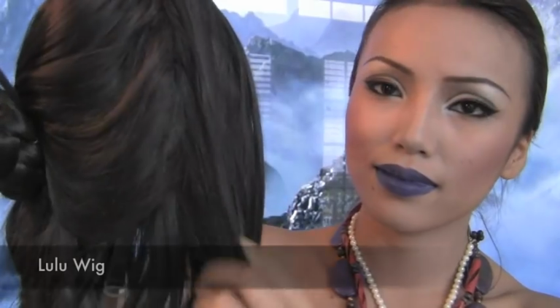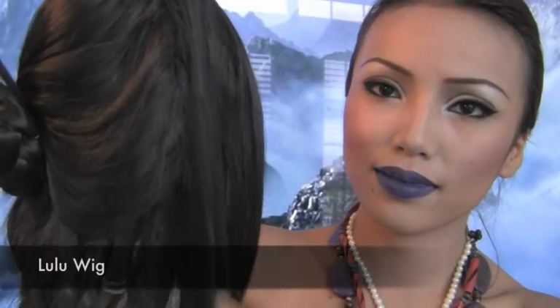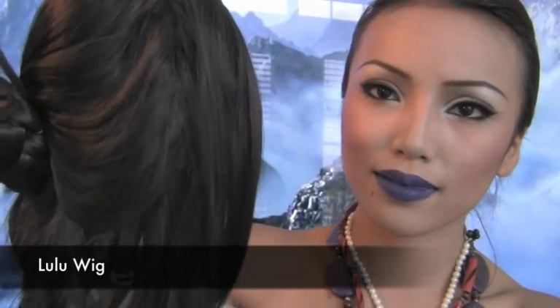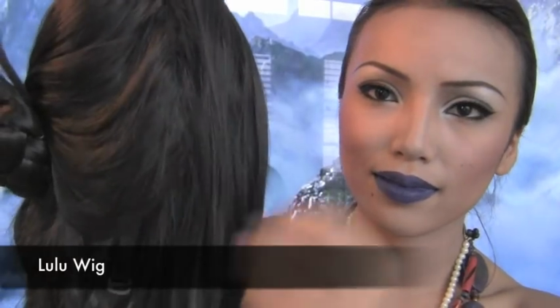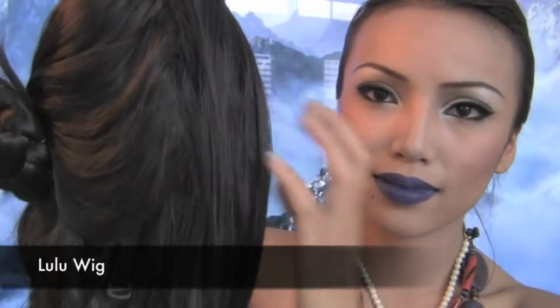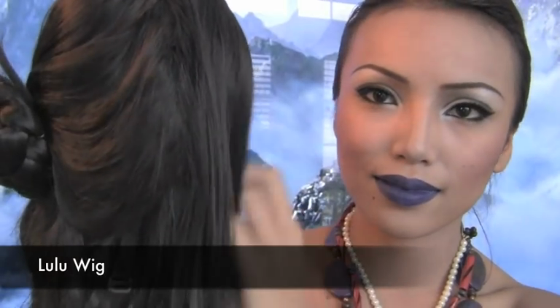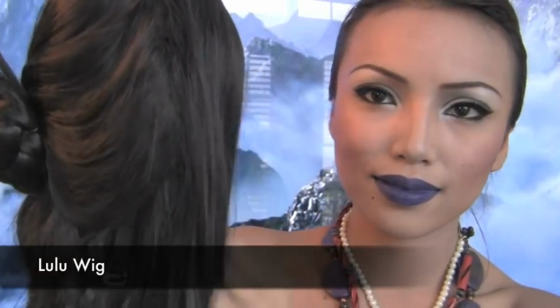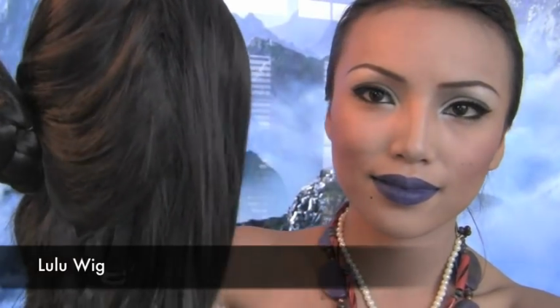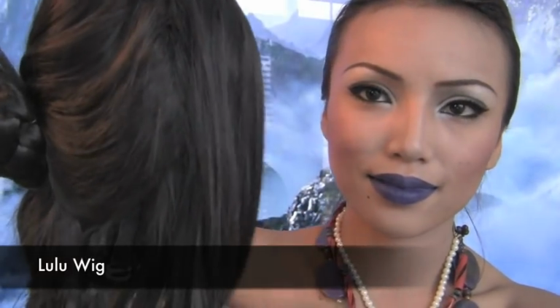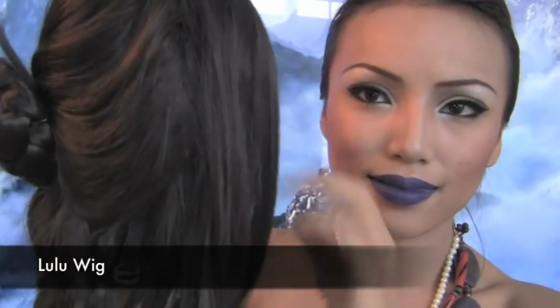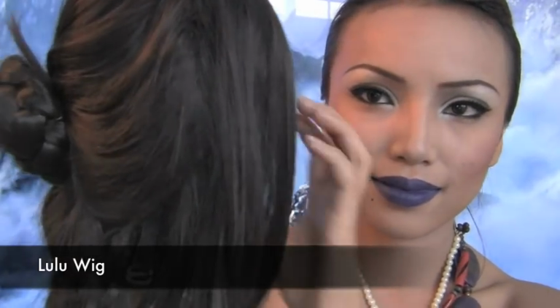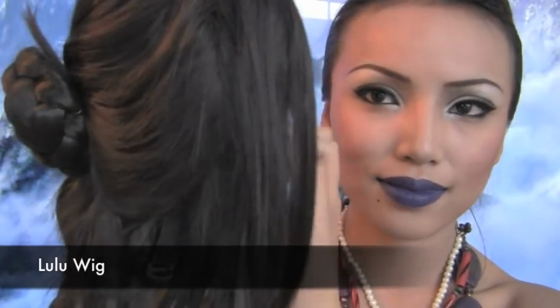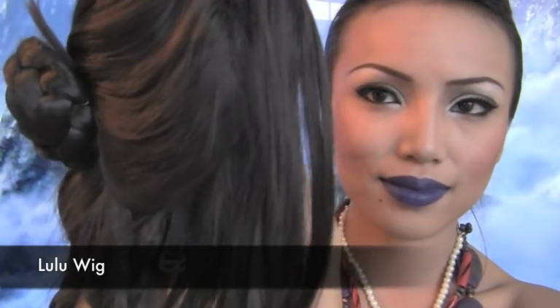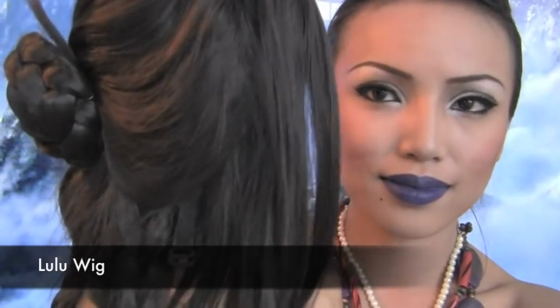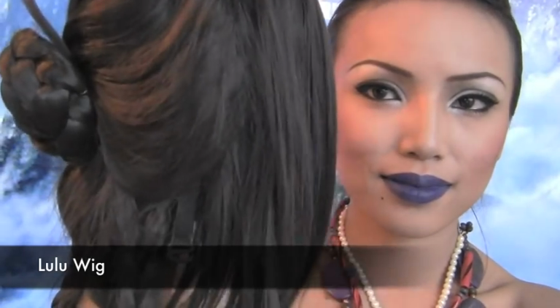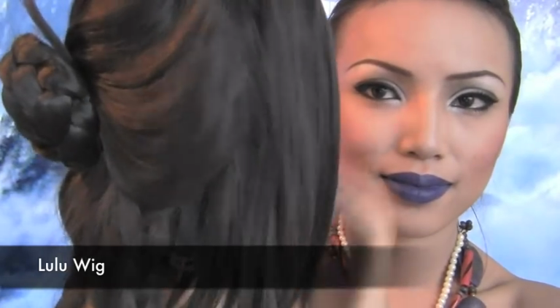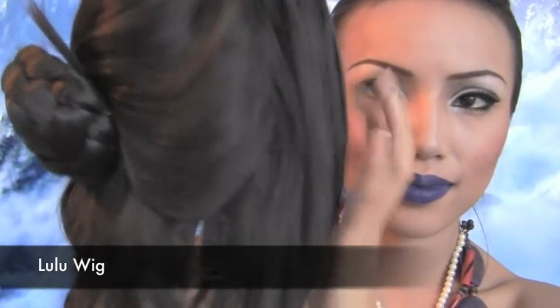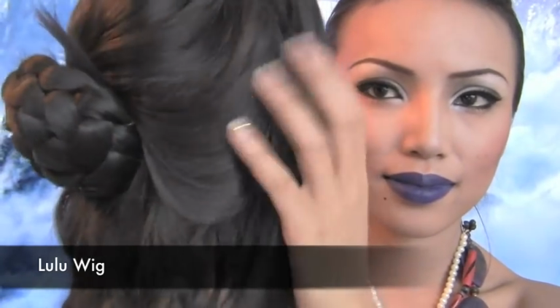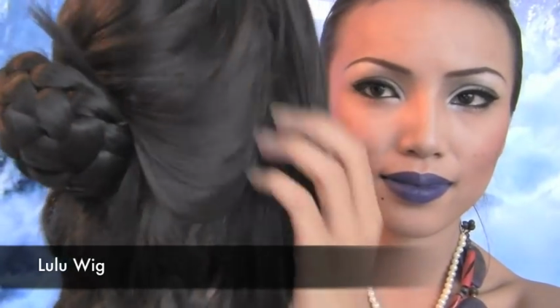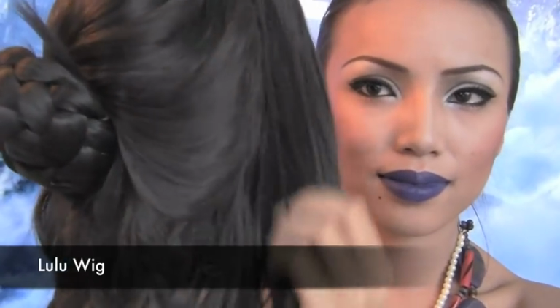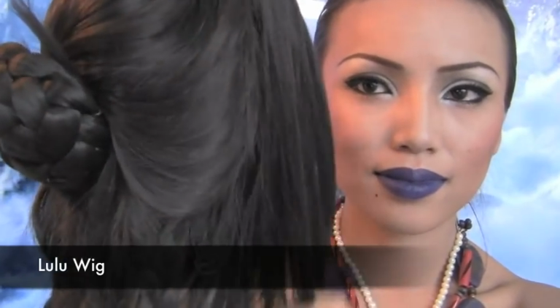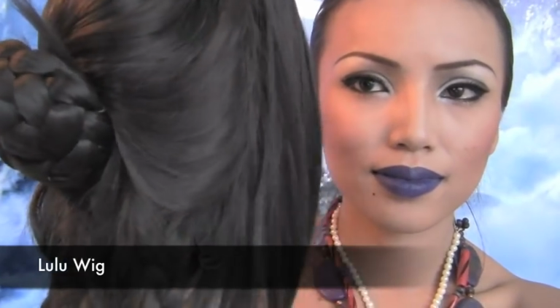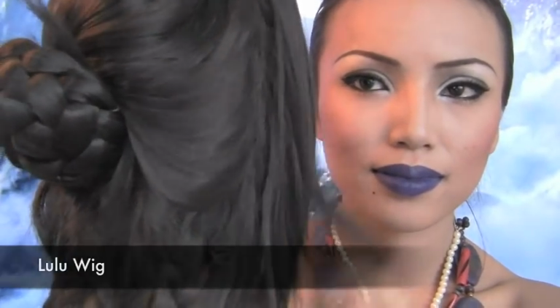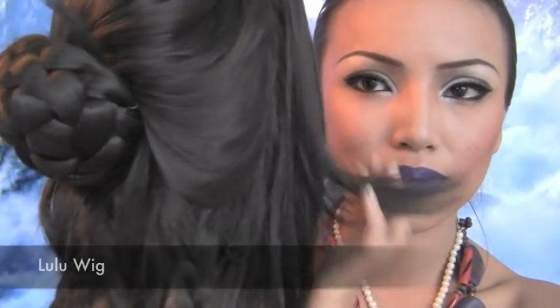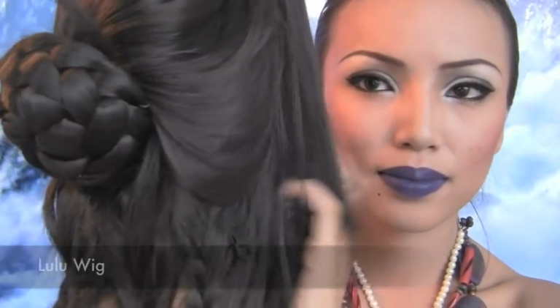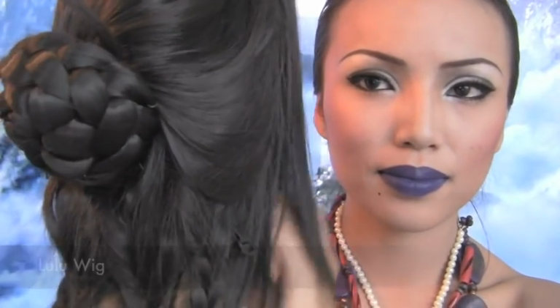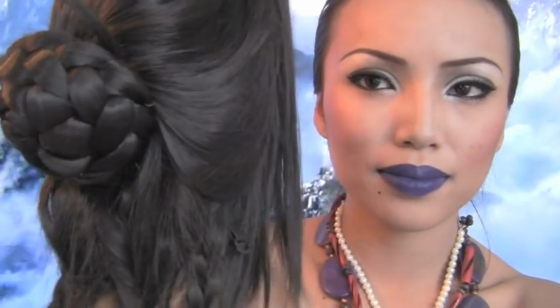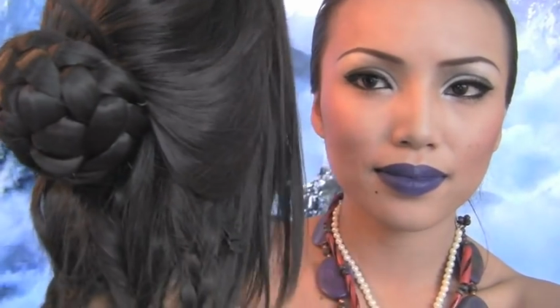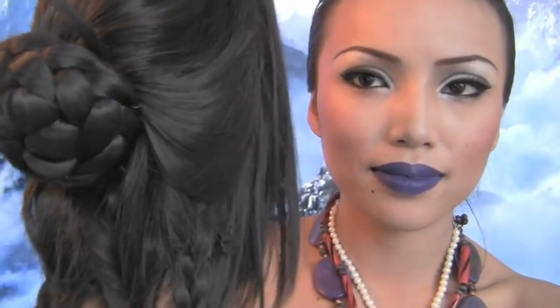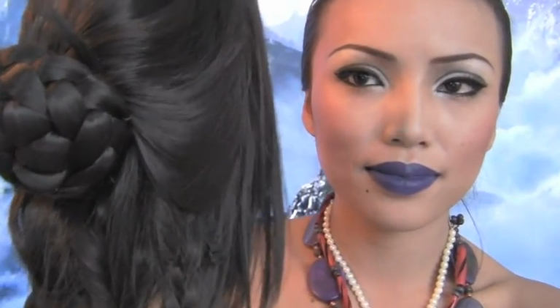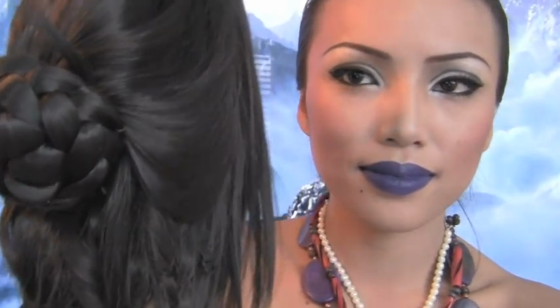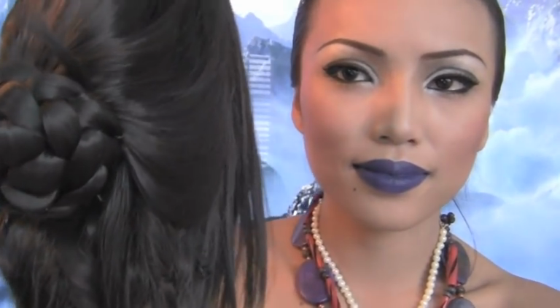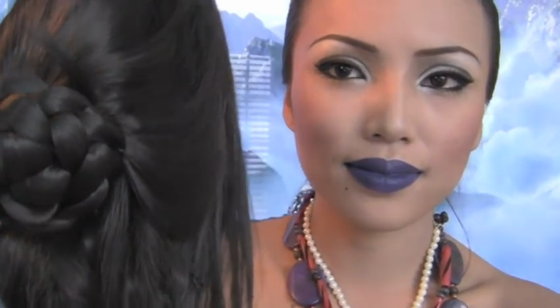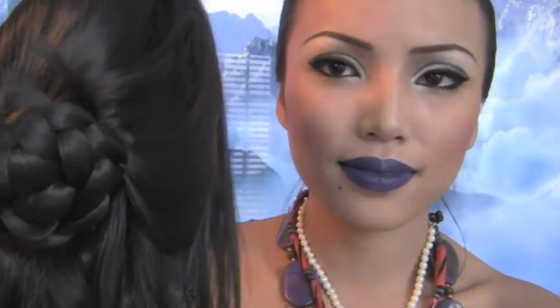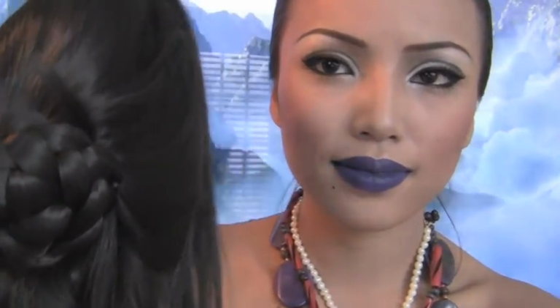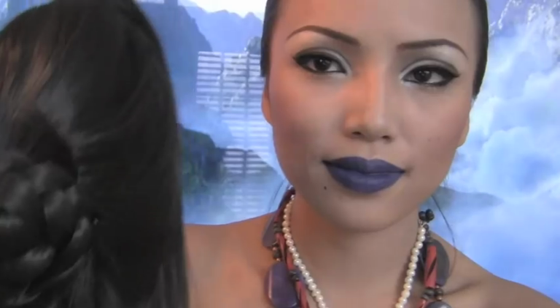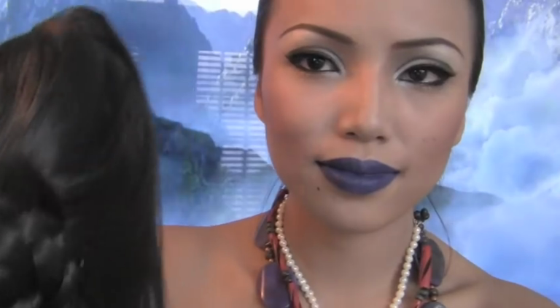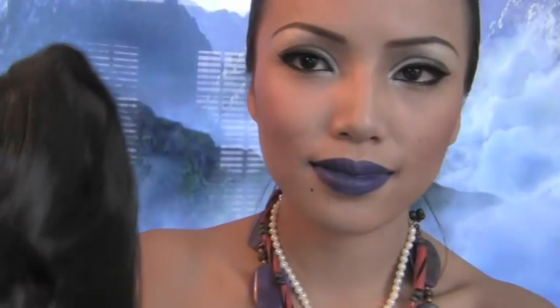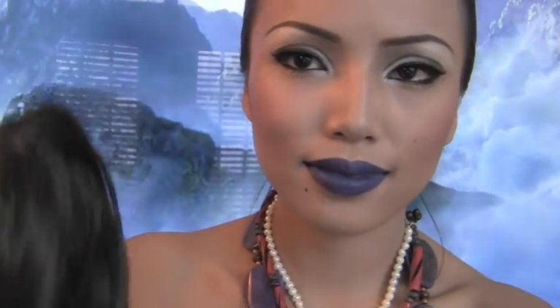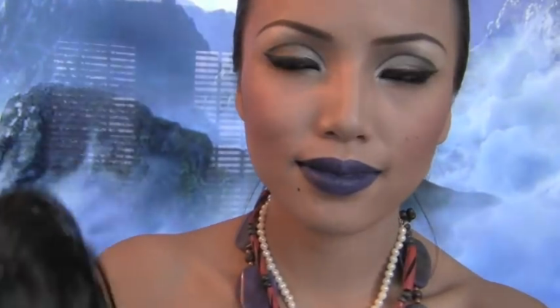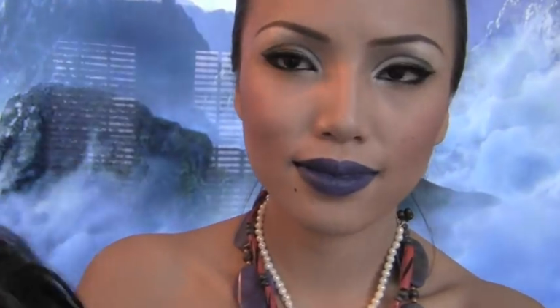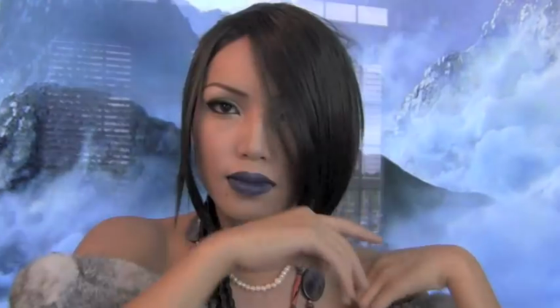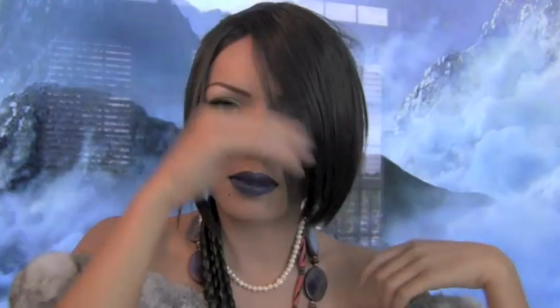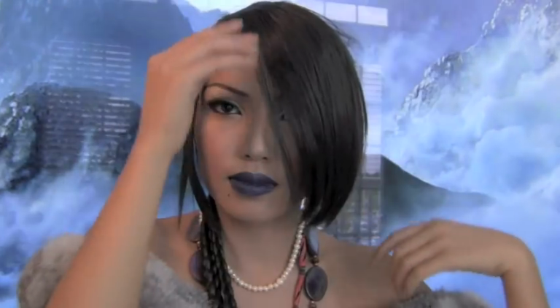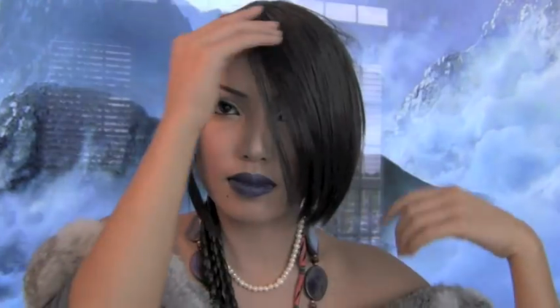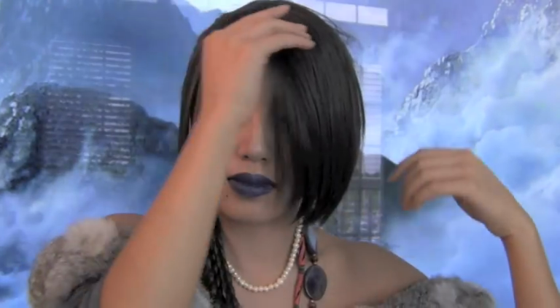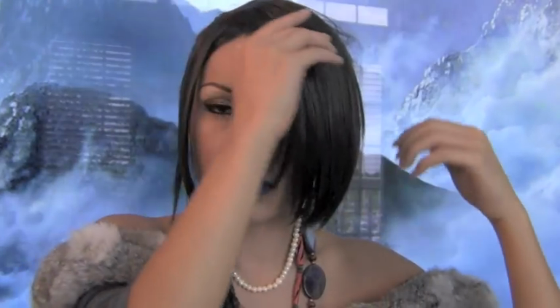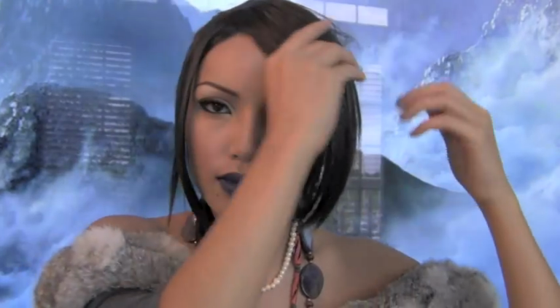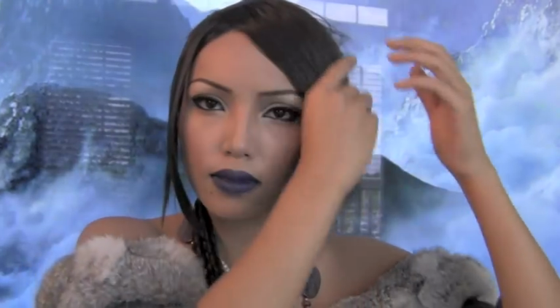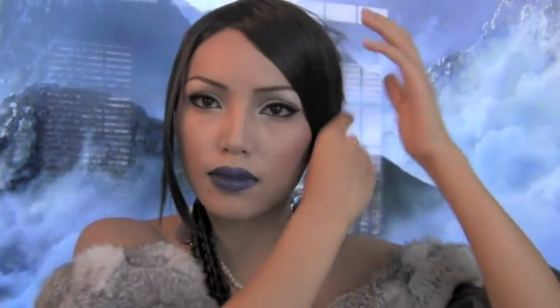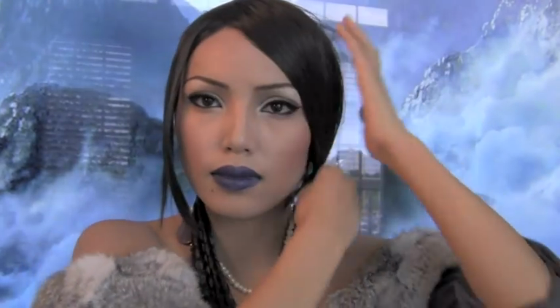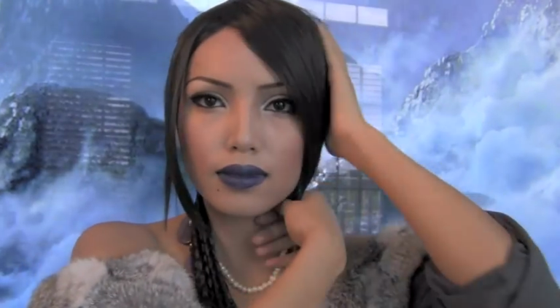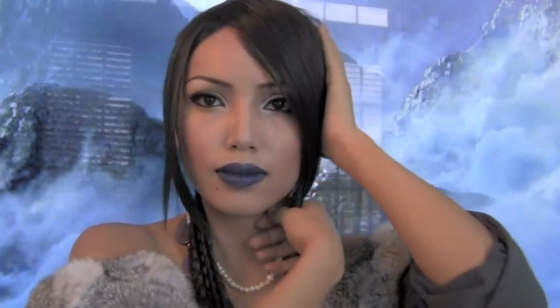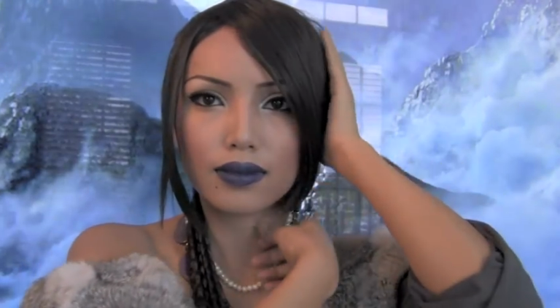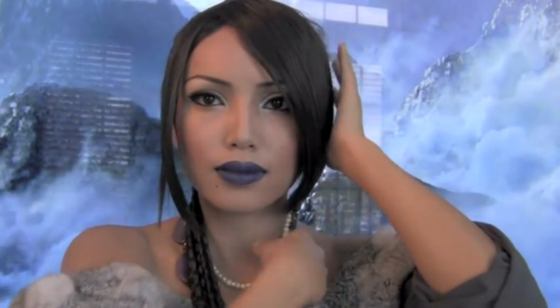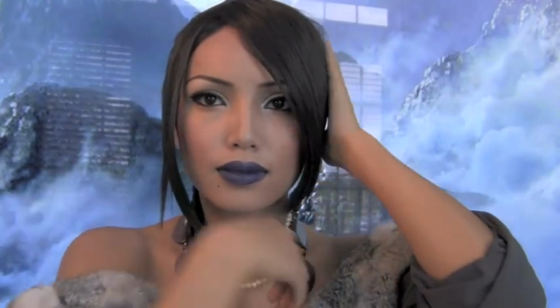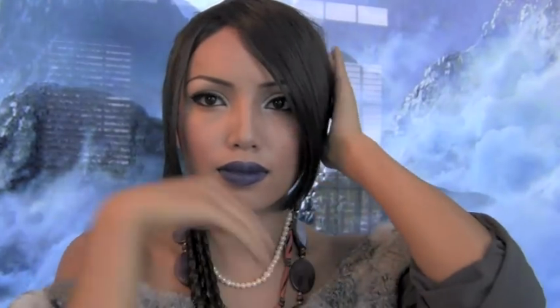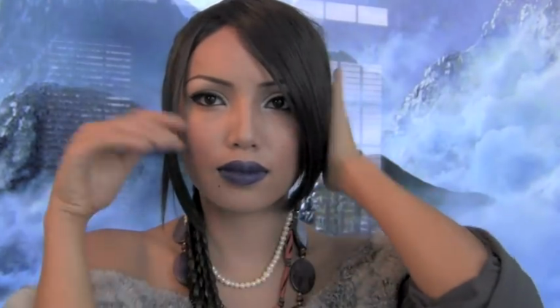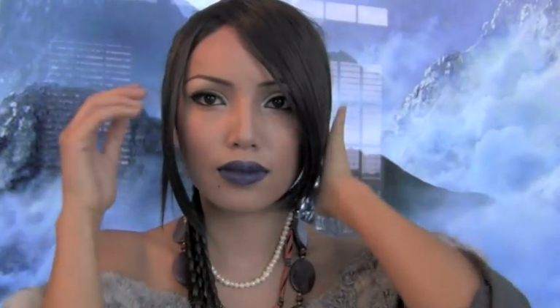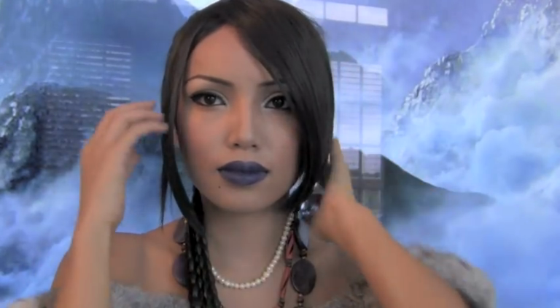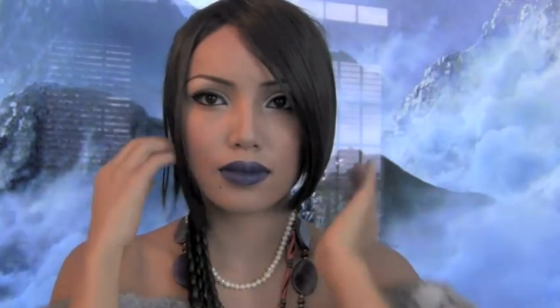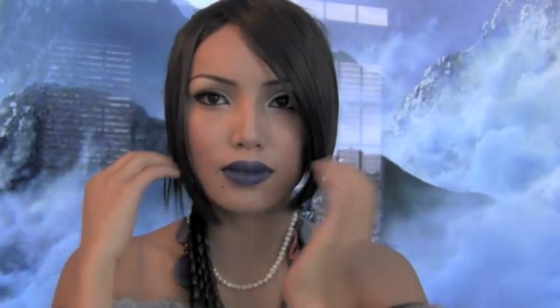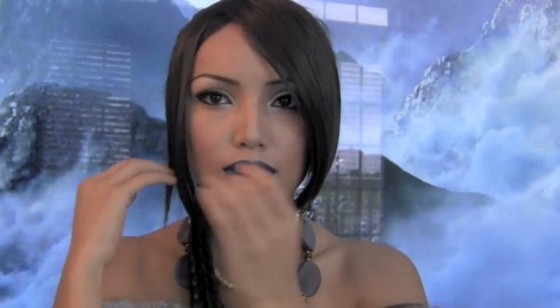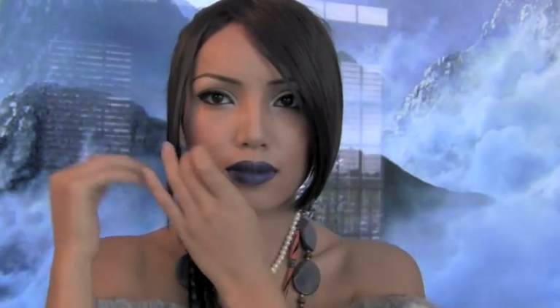I'm taking a Lulu wig that I ordered from eBay. Put on the wig and style the bangs.